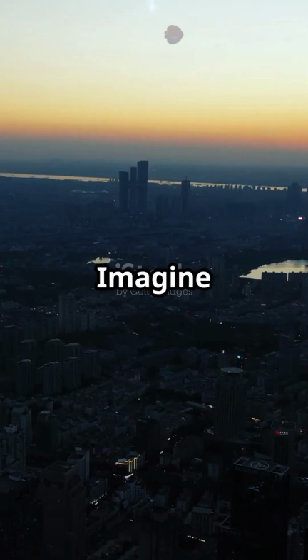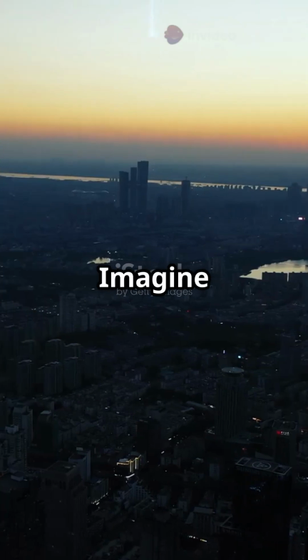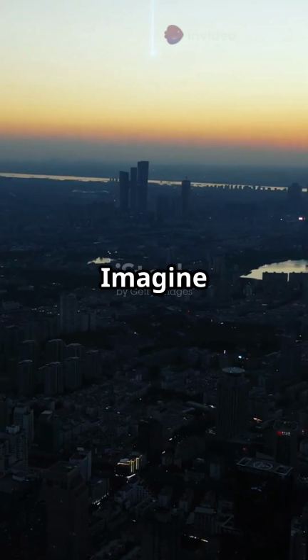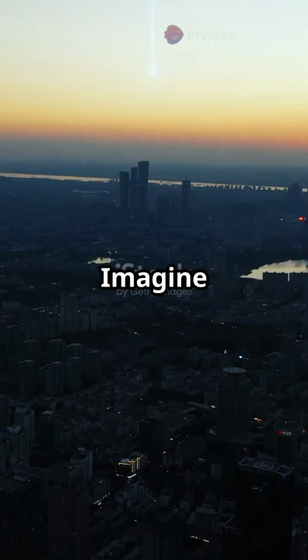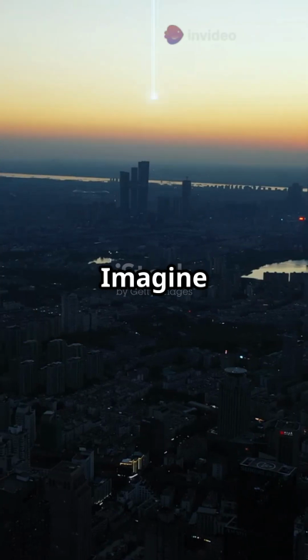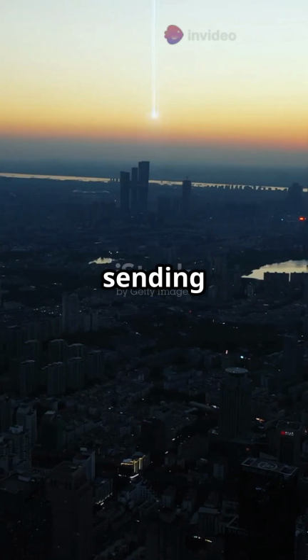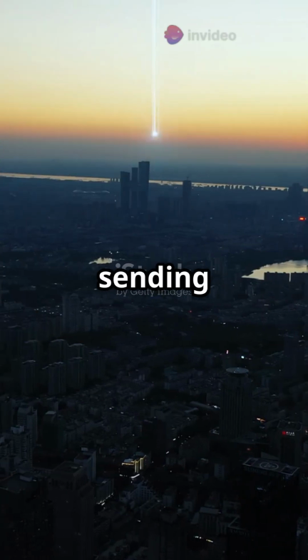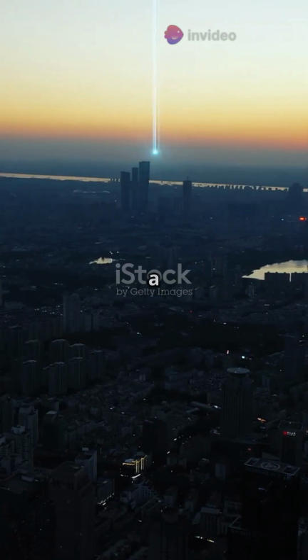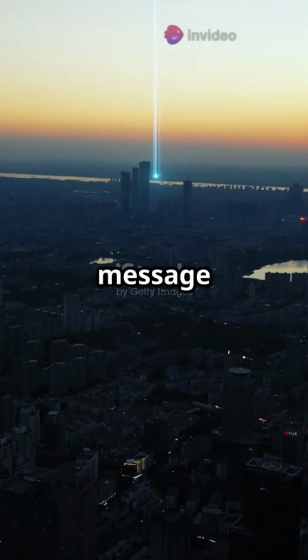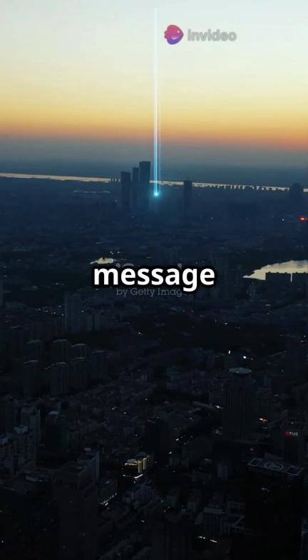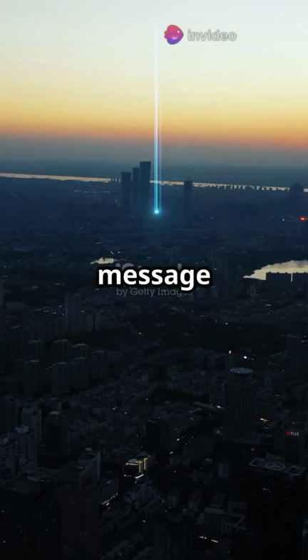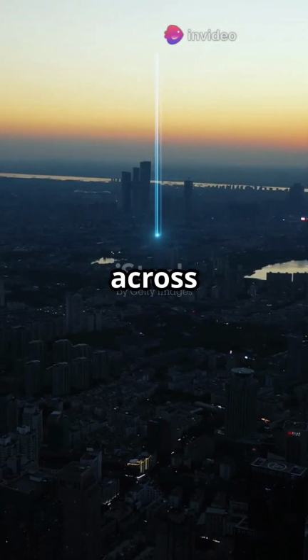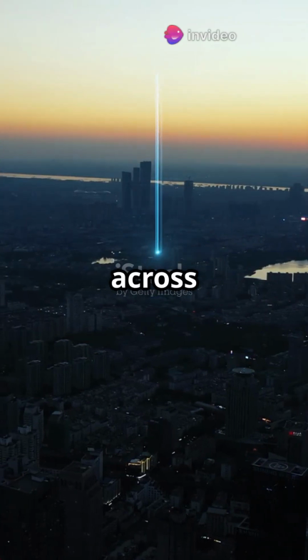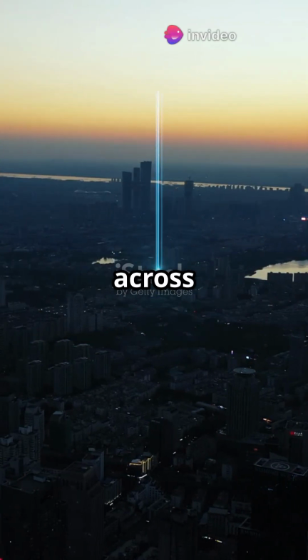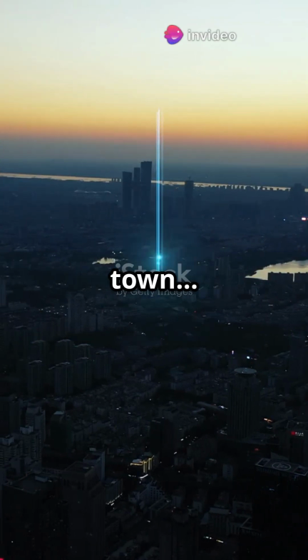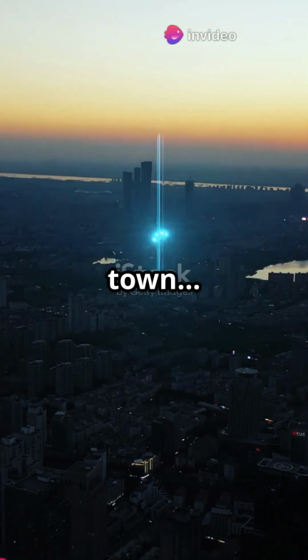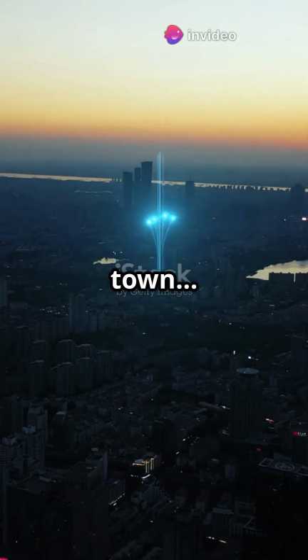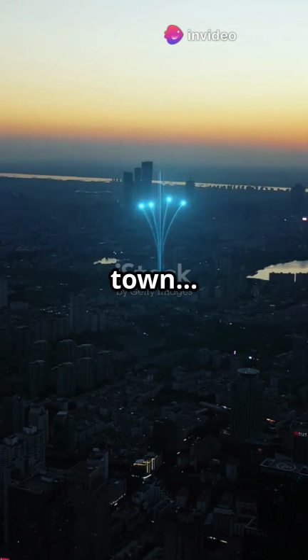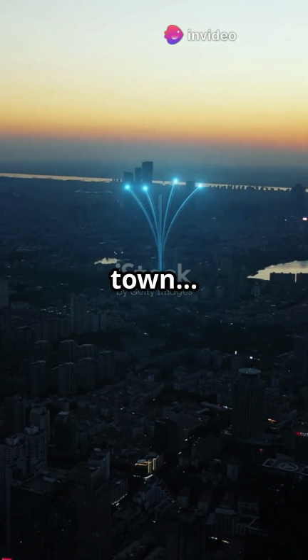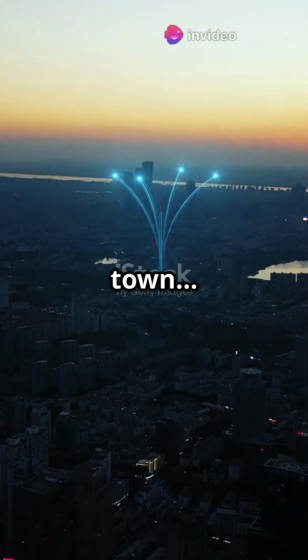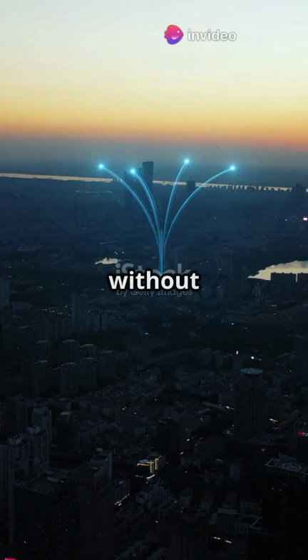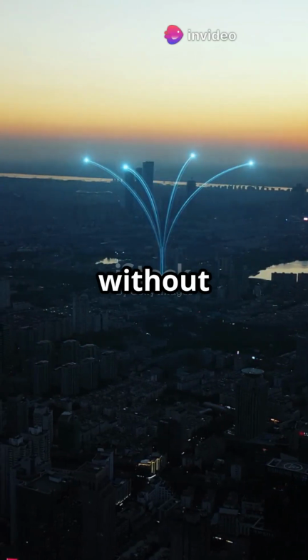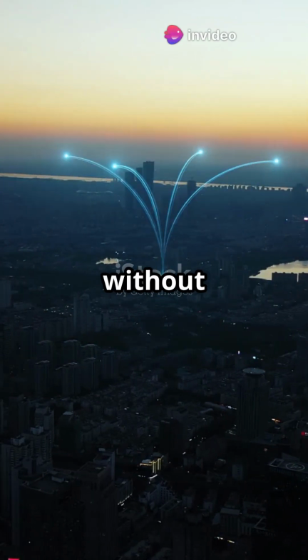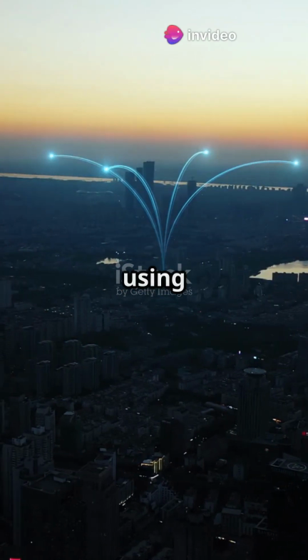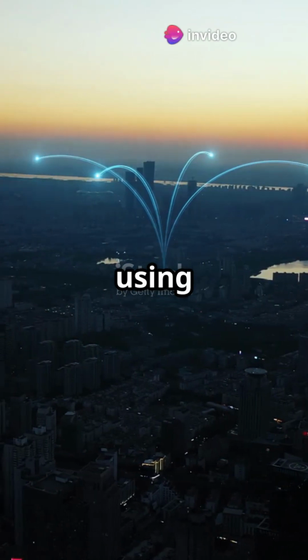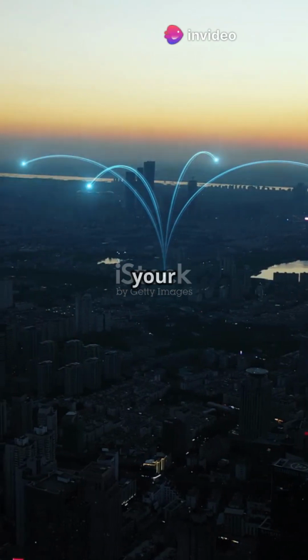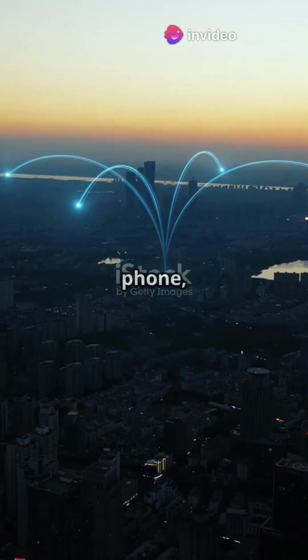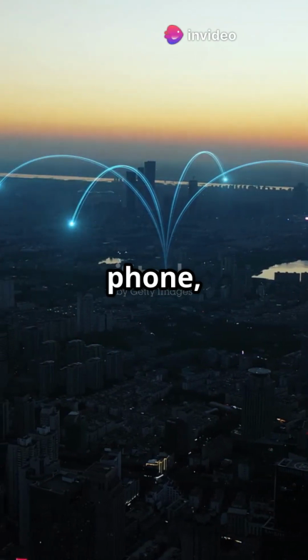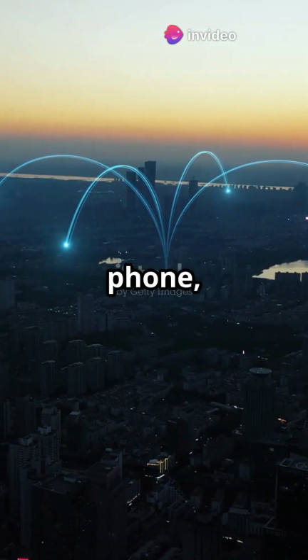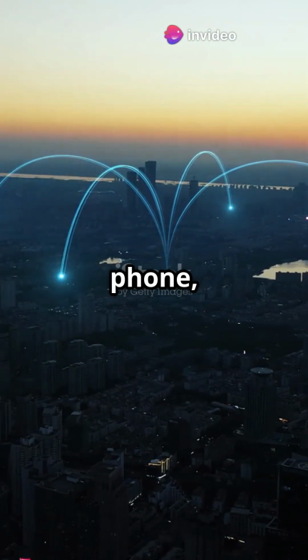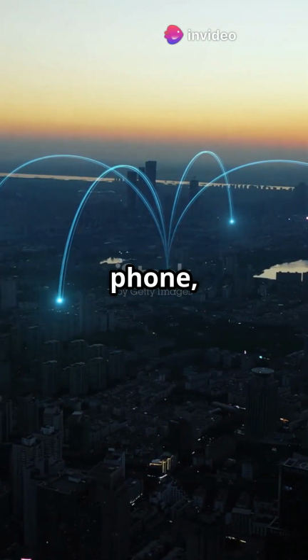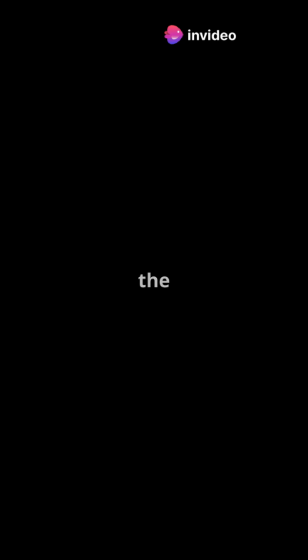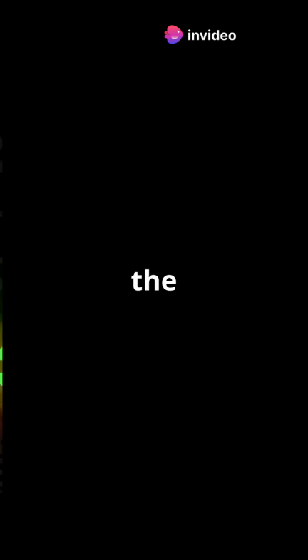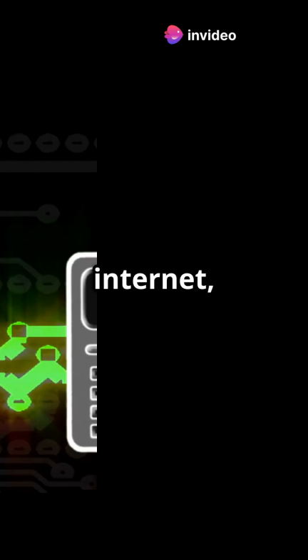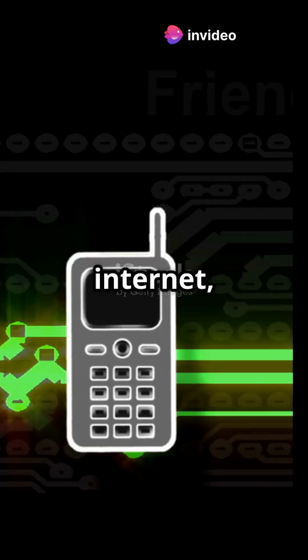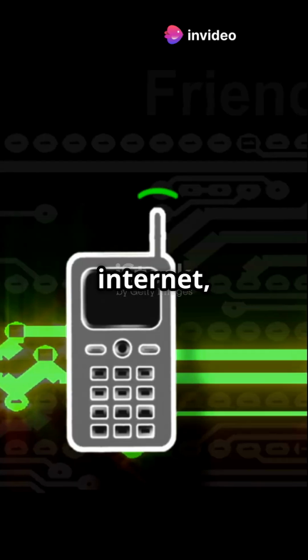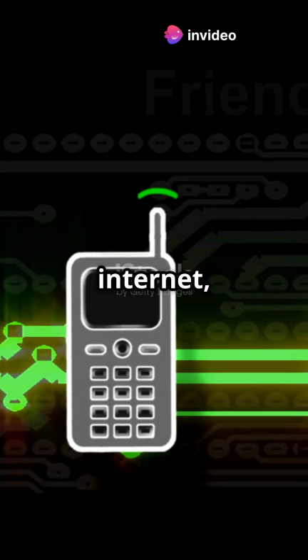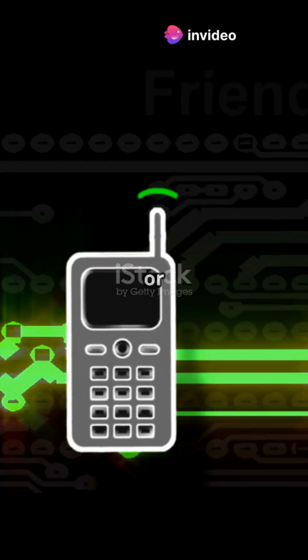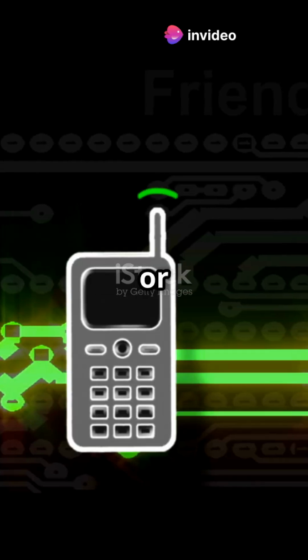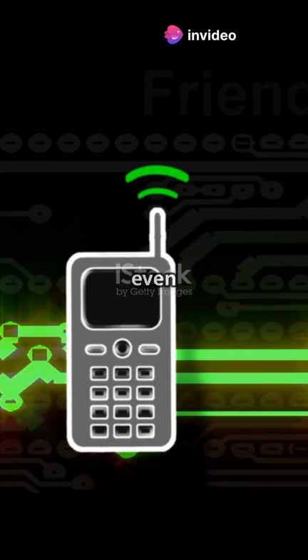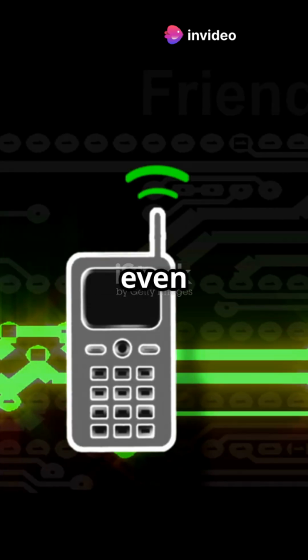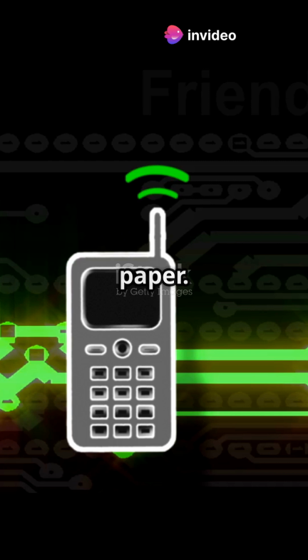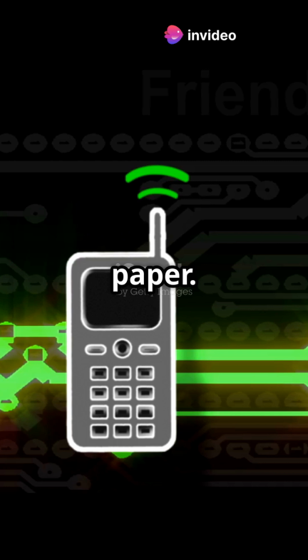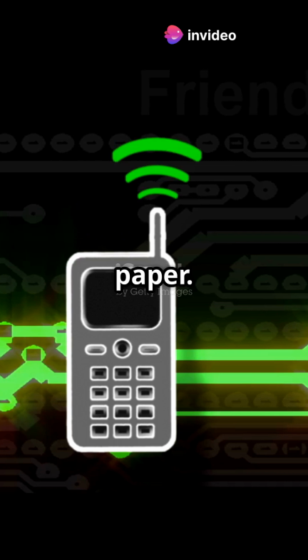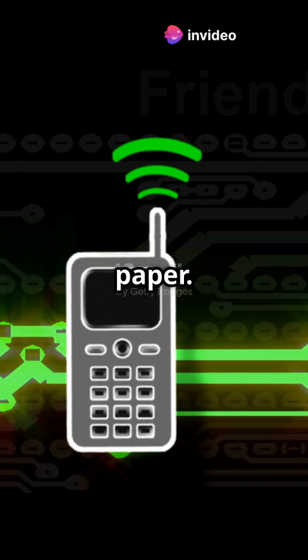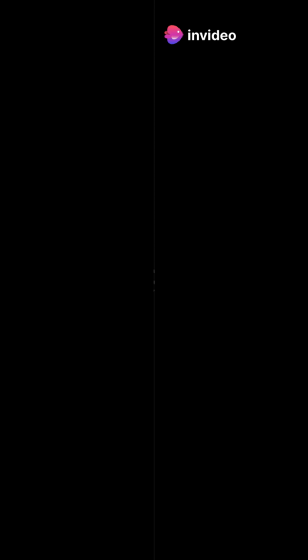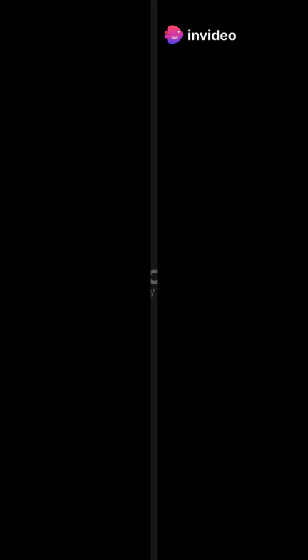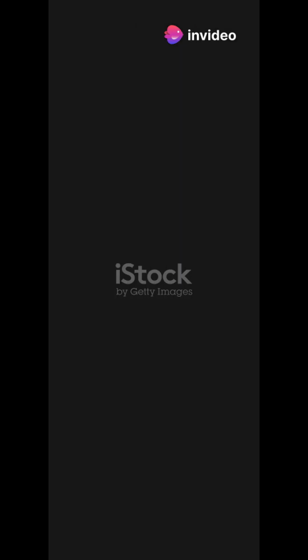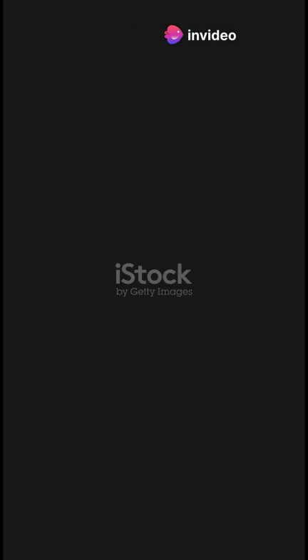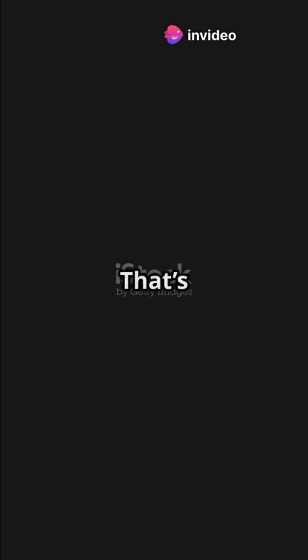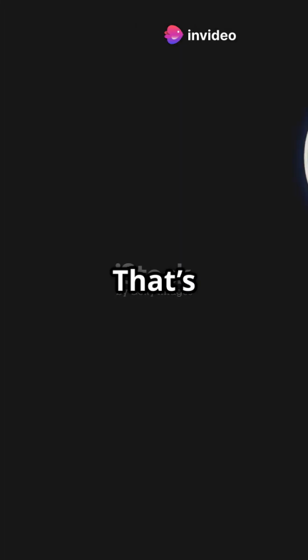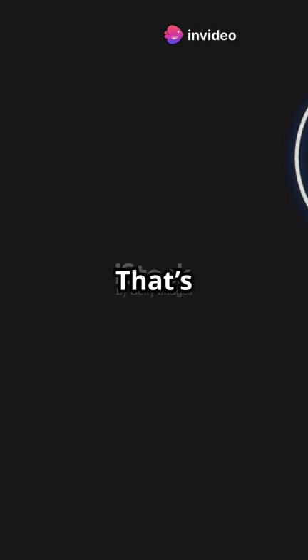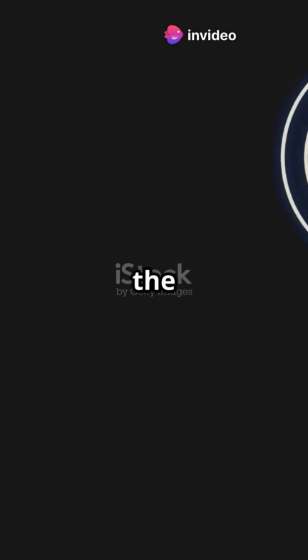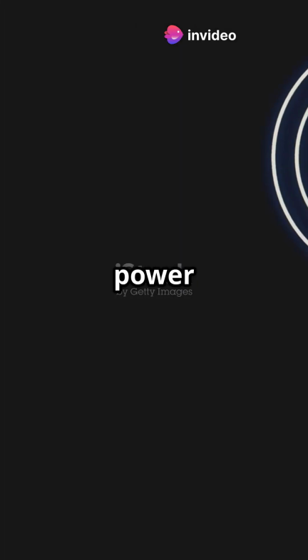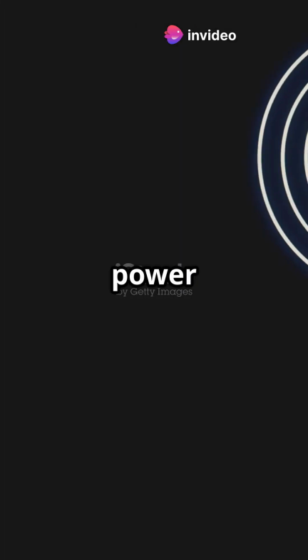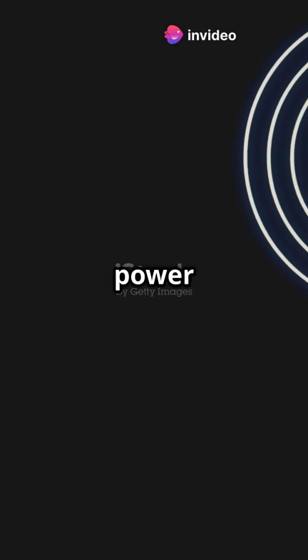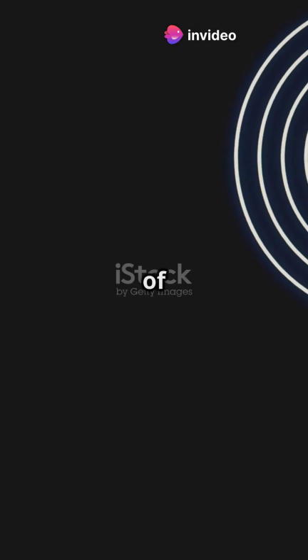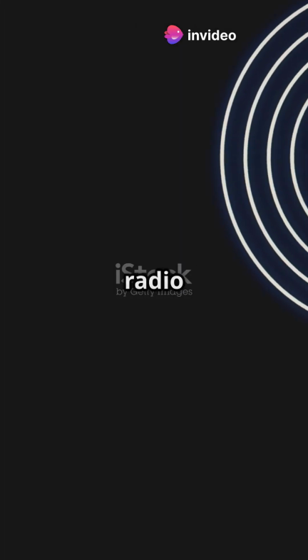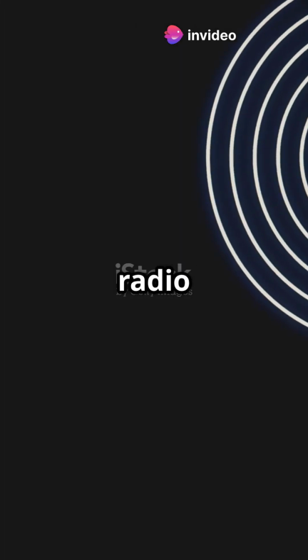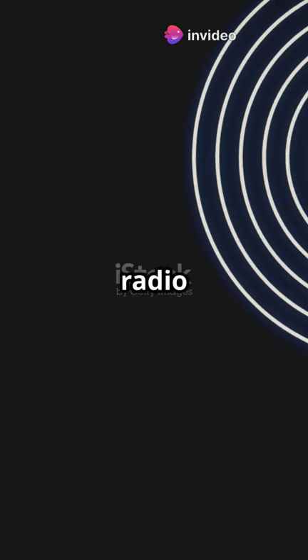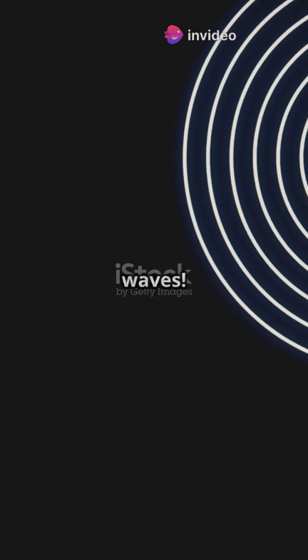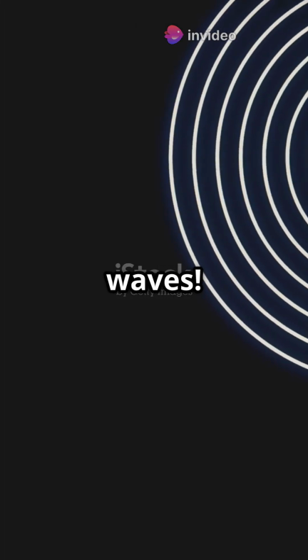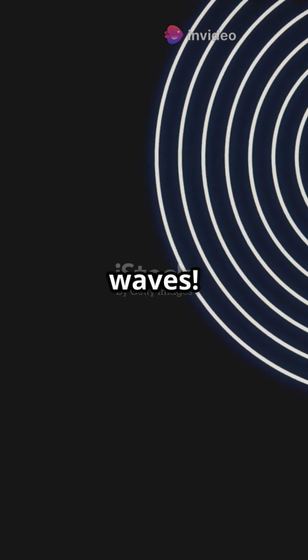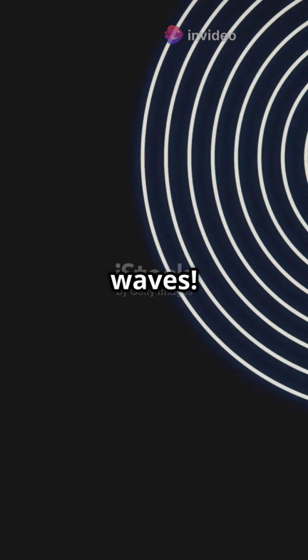Imagine sending a message across town, without using your phone, the internet, or even paper. That's the power of radio waves.